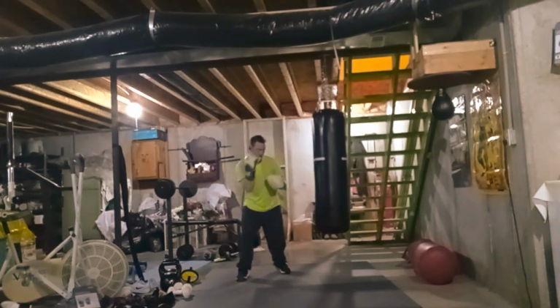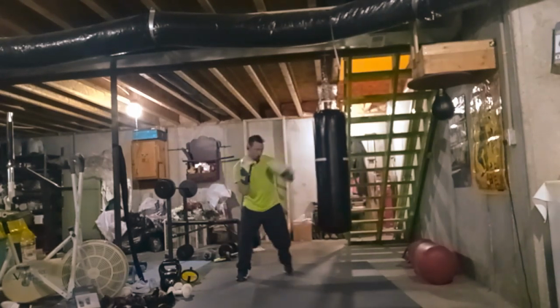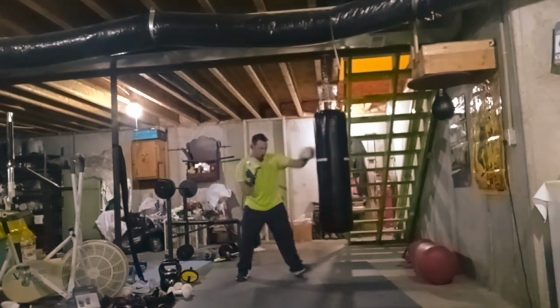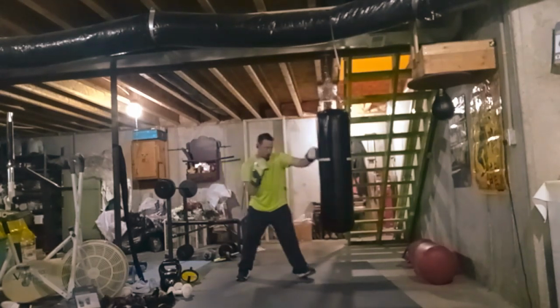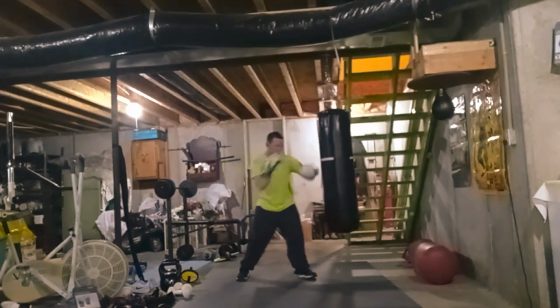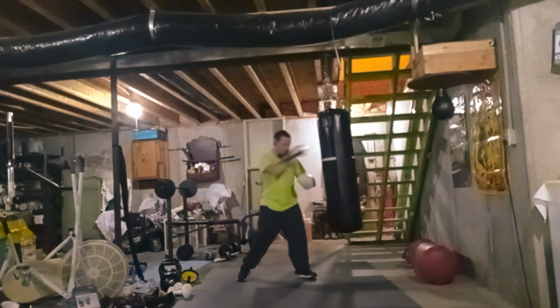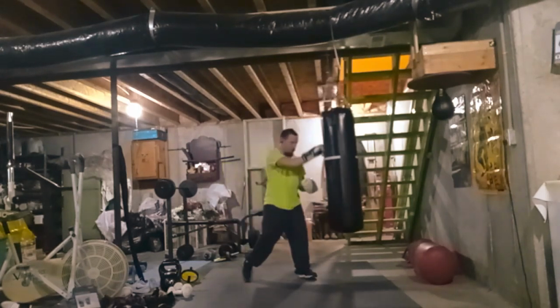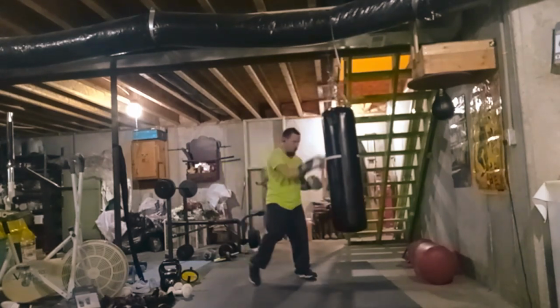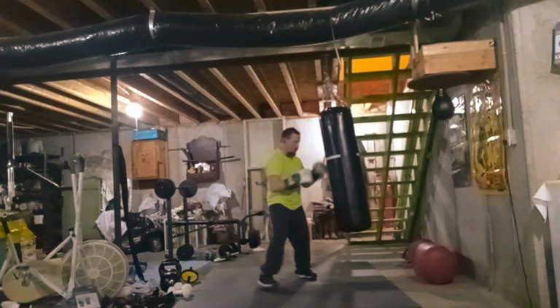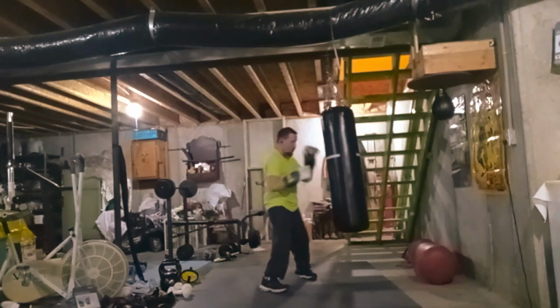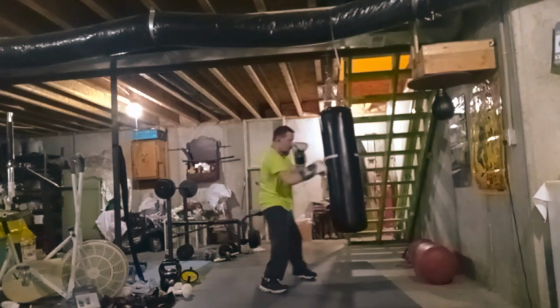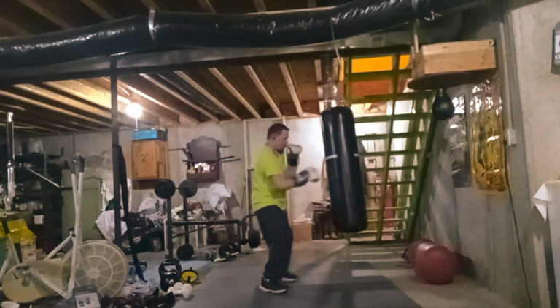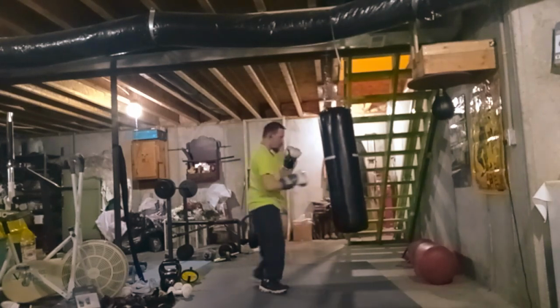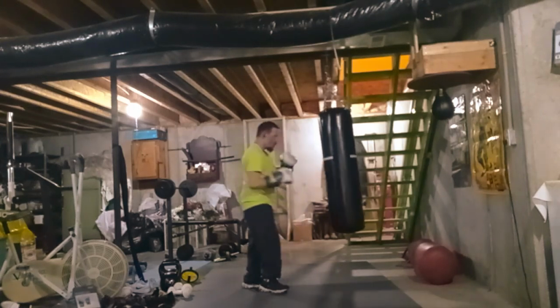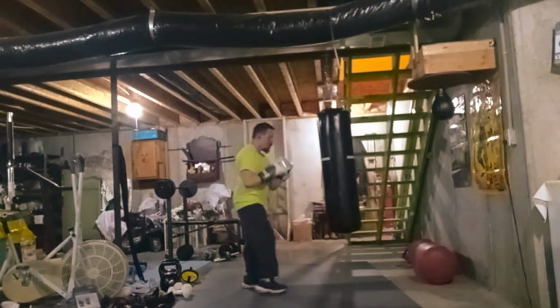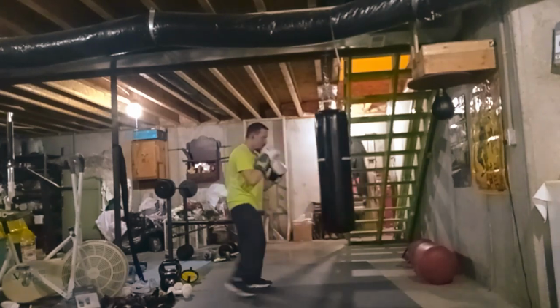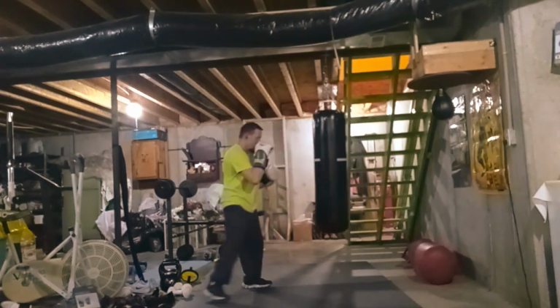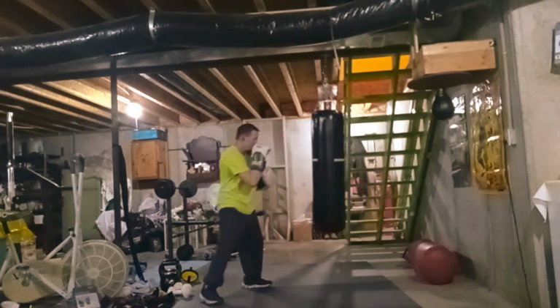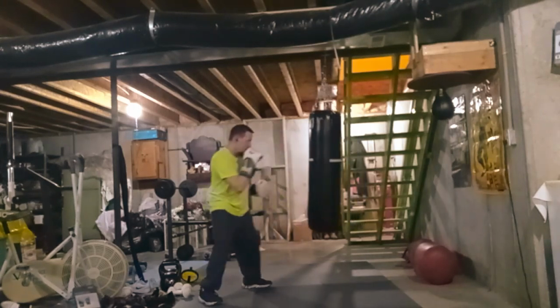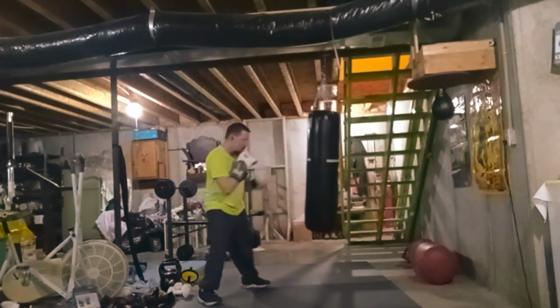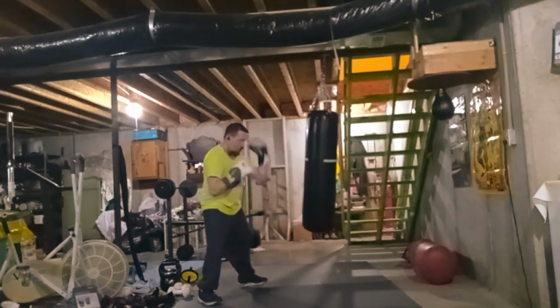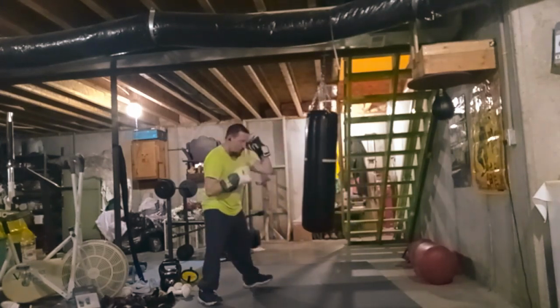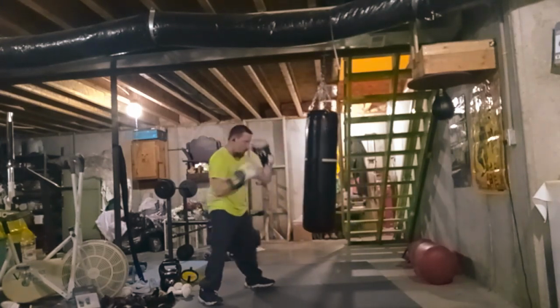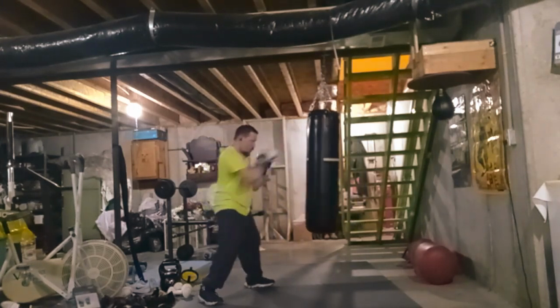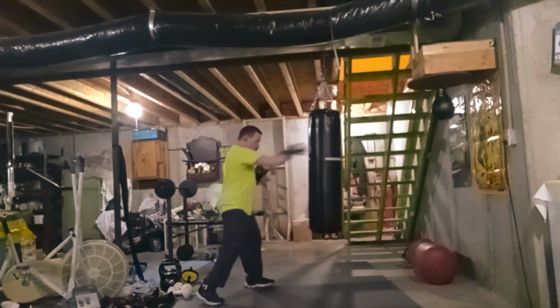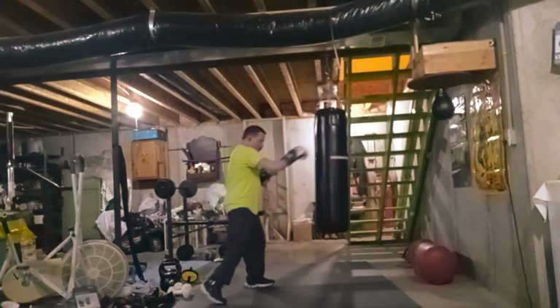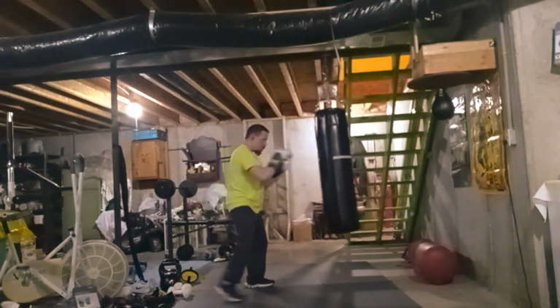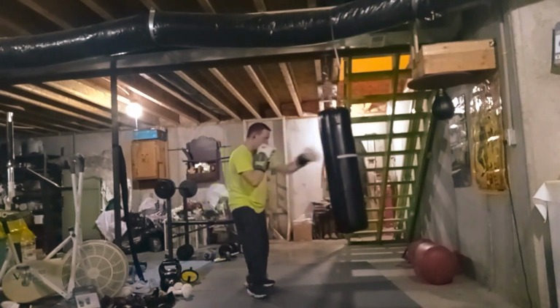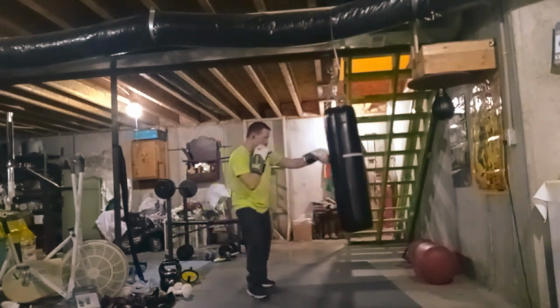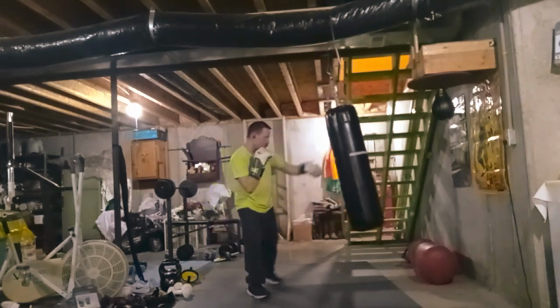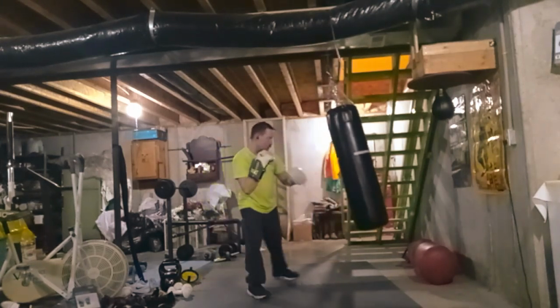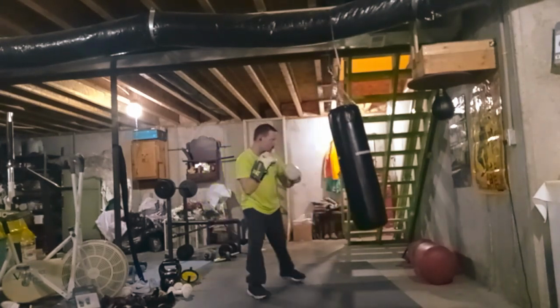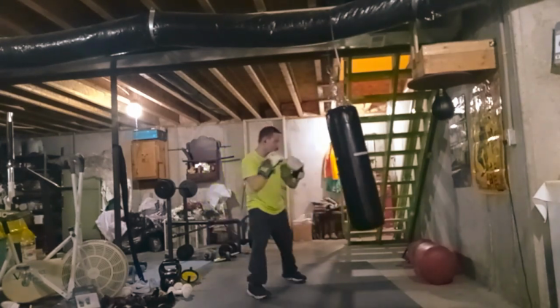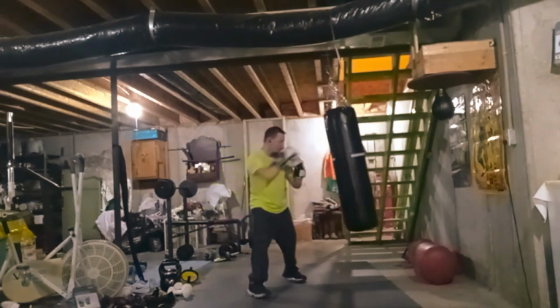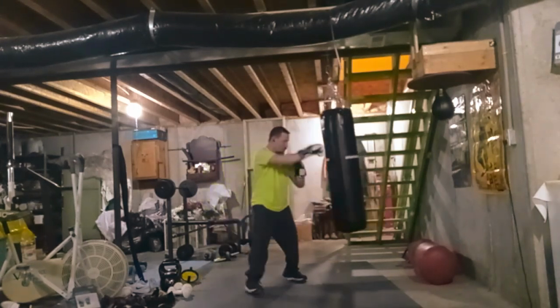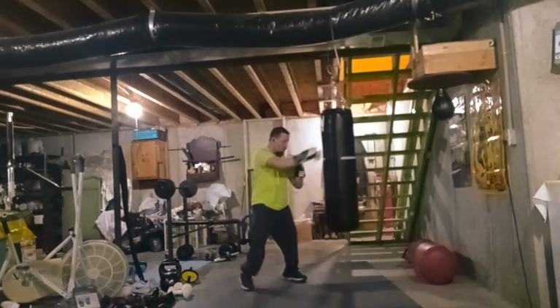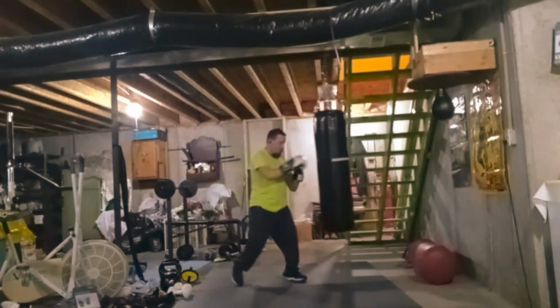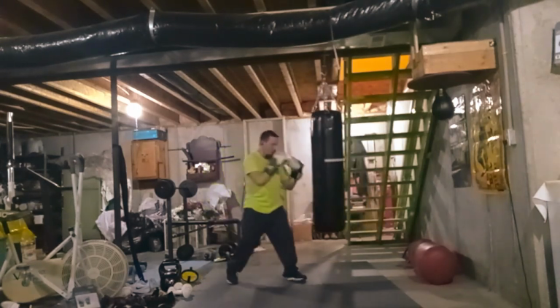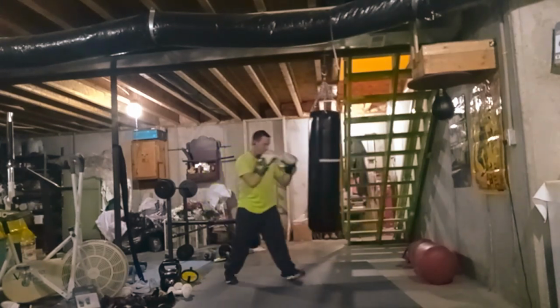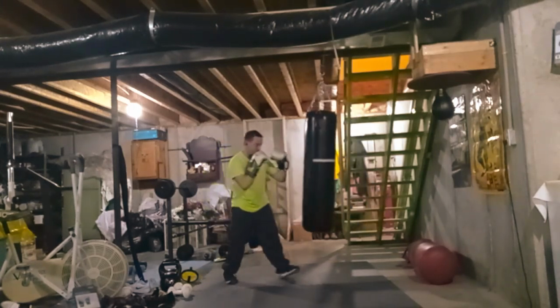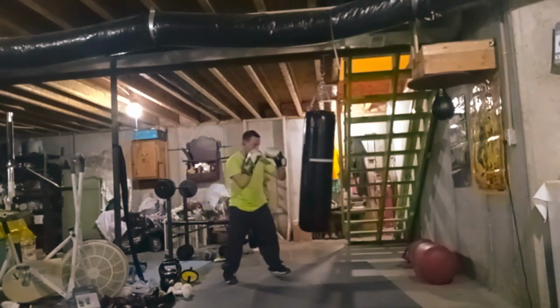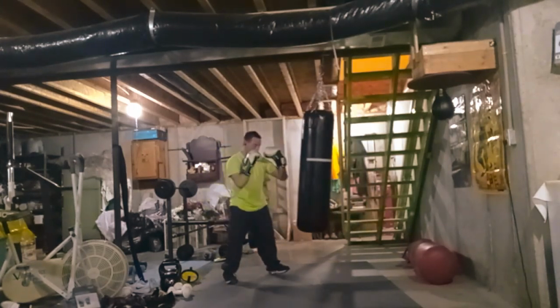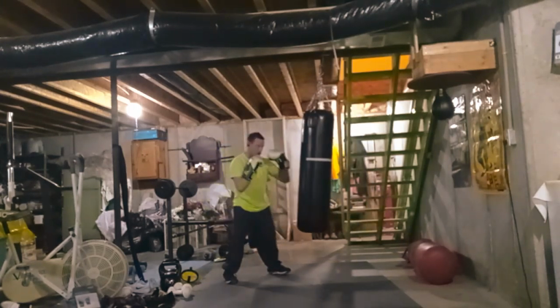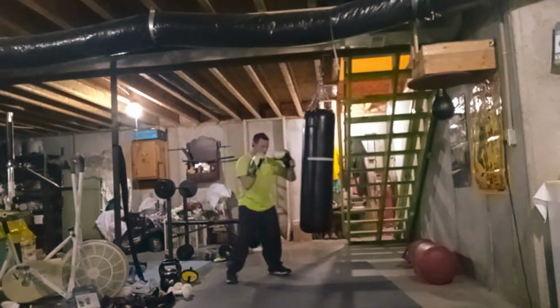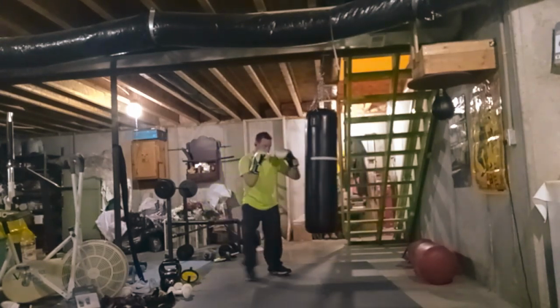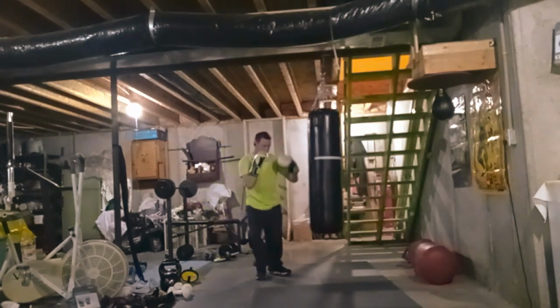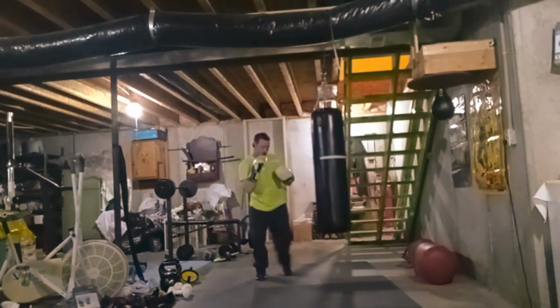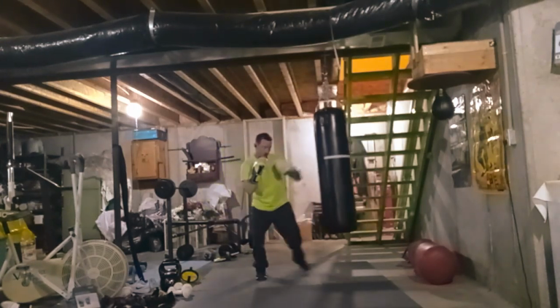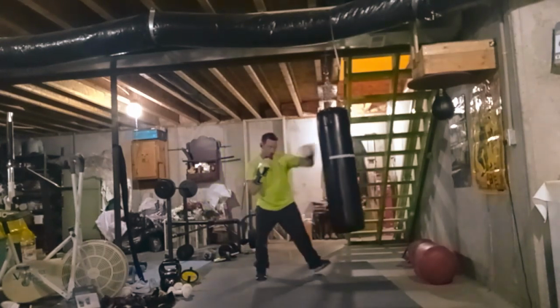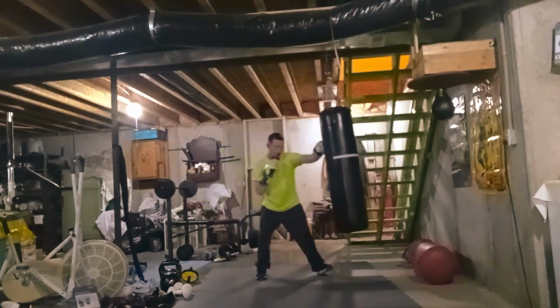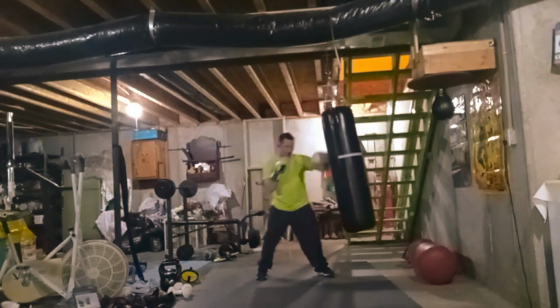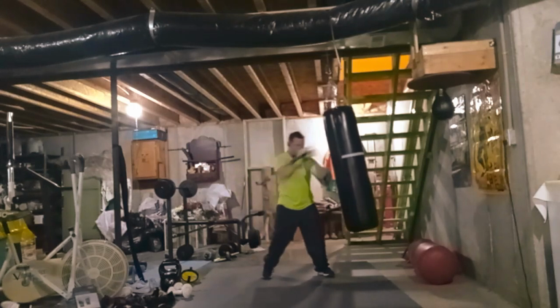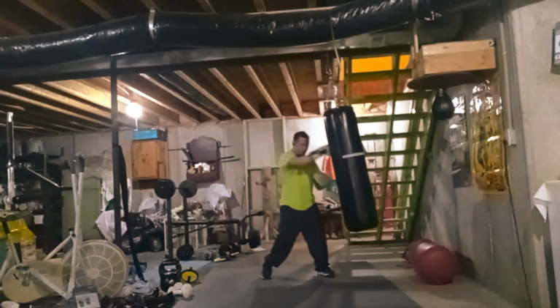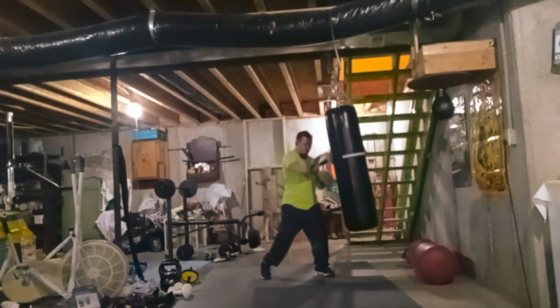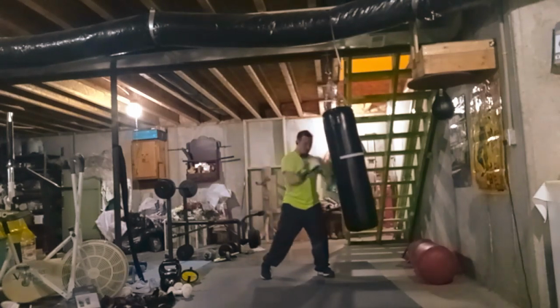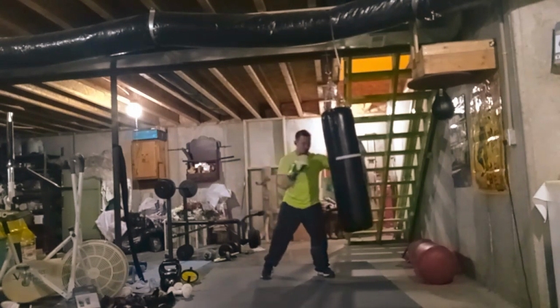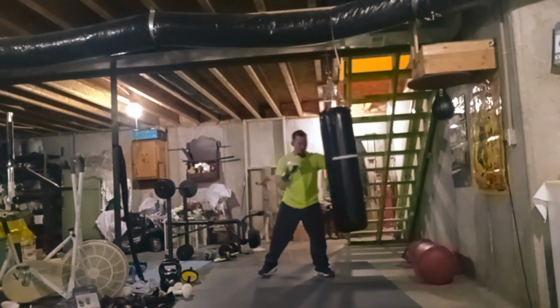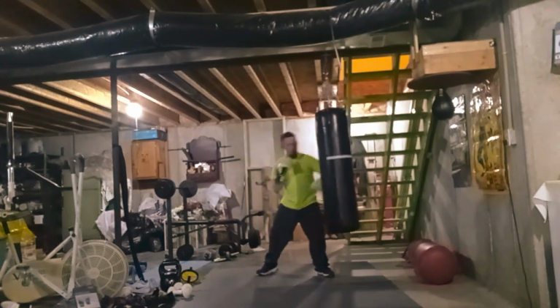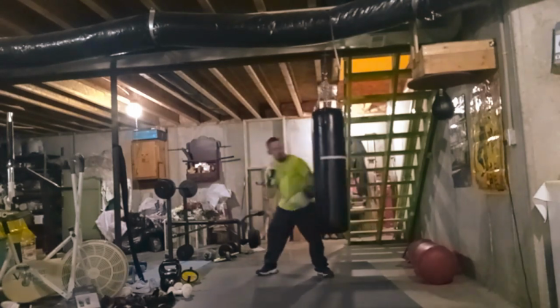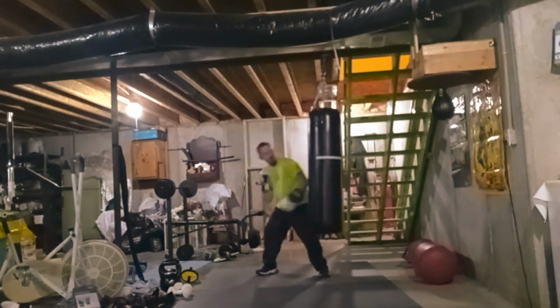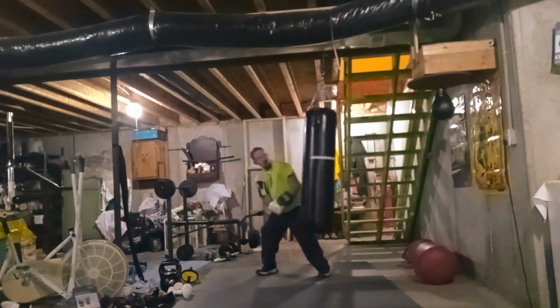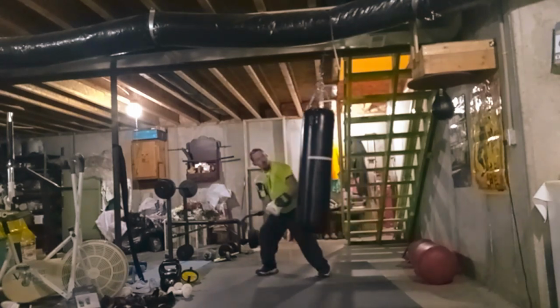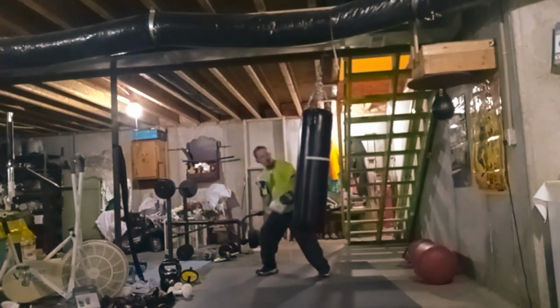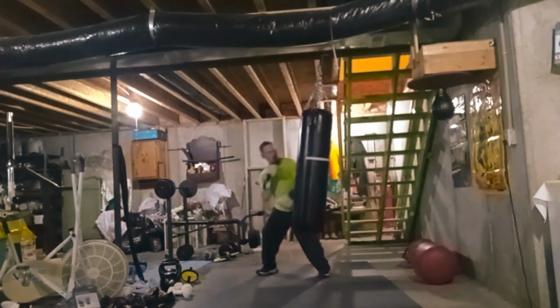I do know grappling and I do know how to ground fight, but it's just been a long time since I've actually ground fought.